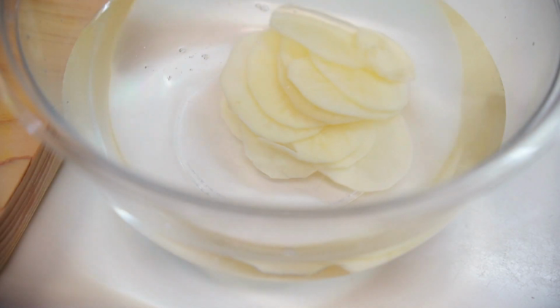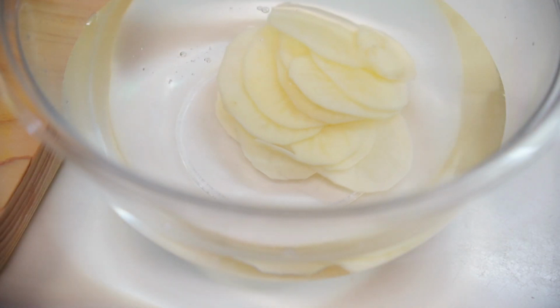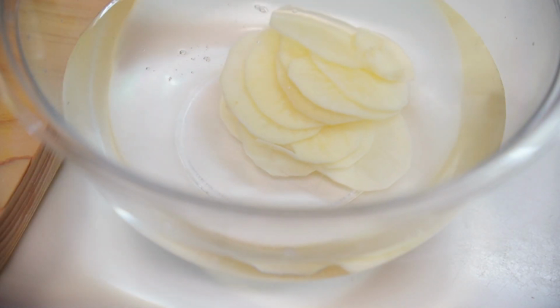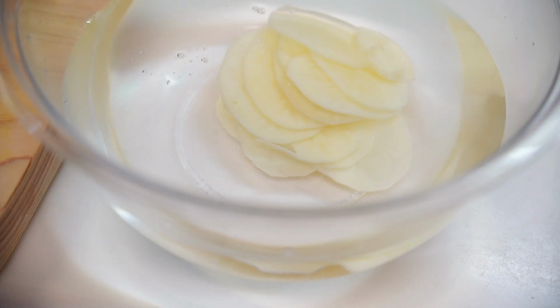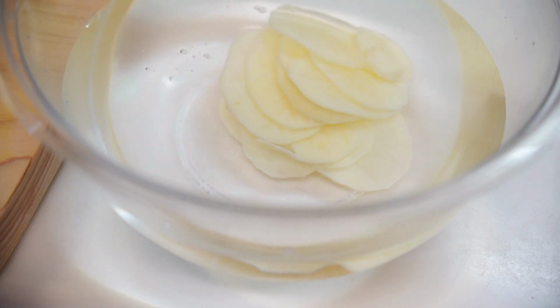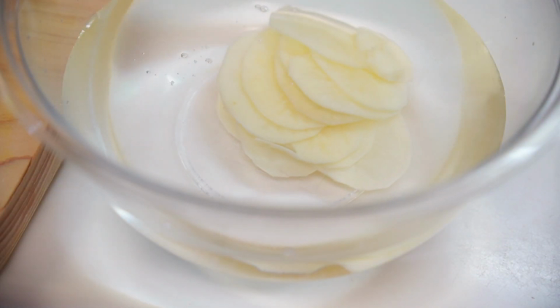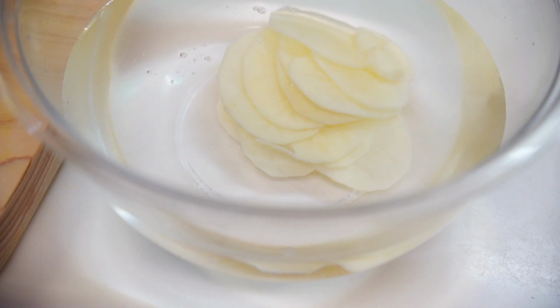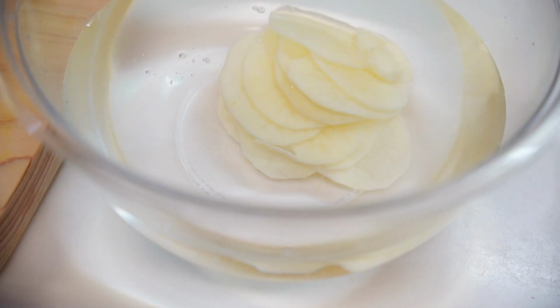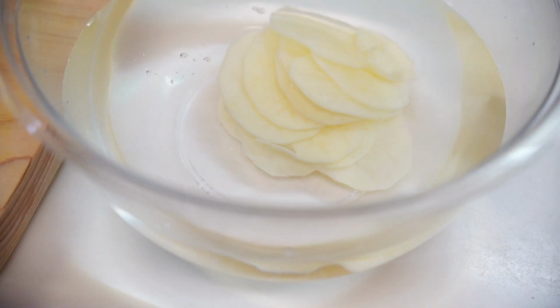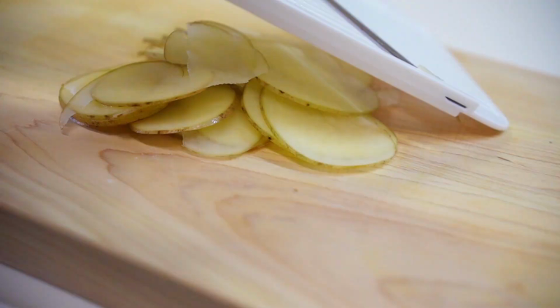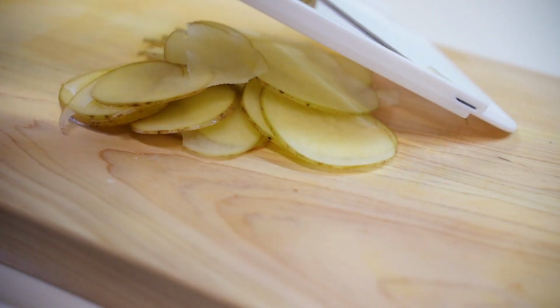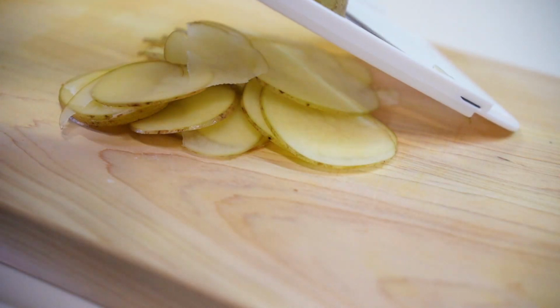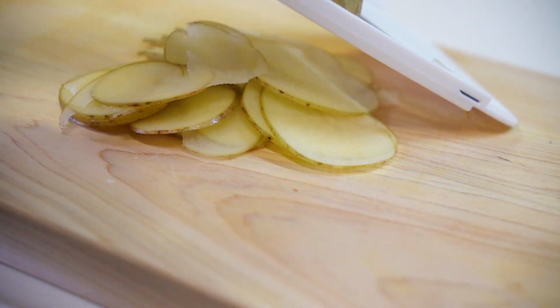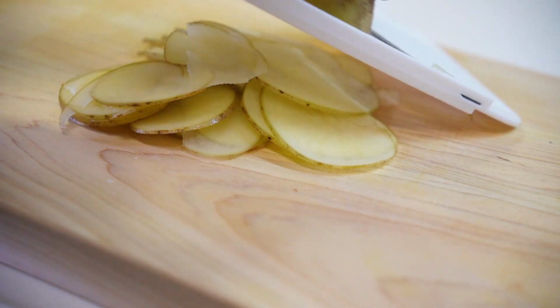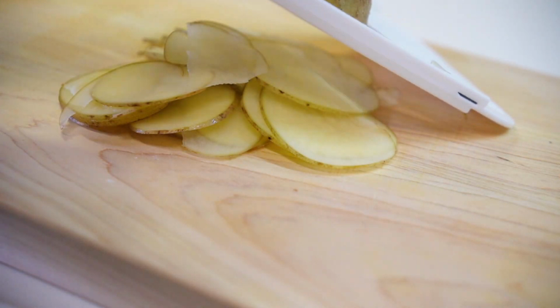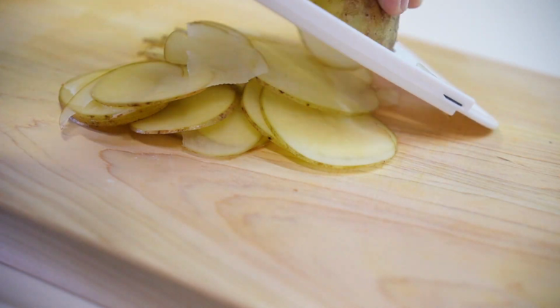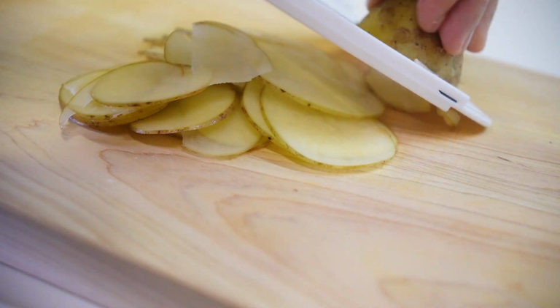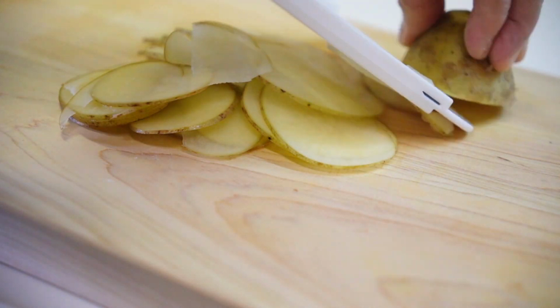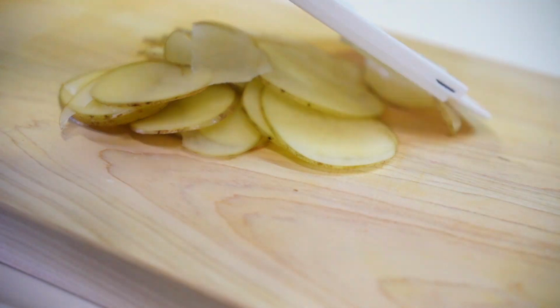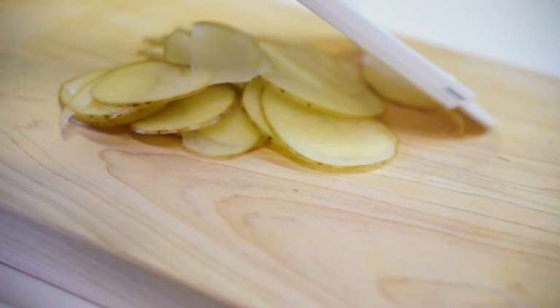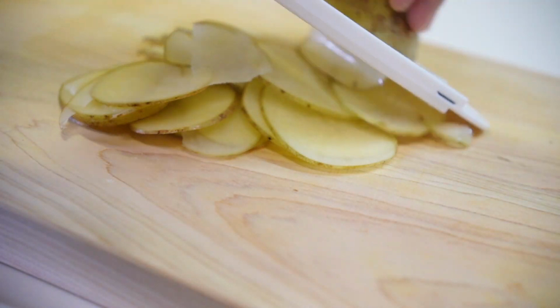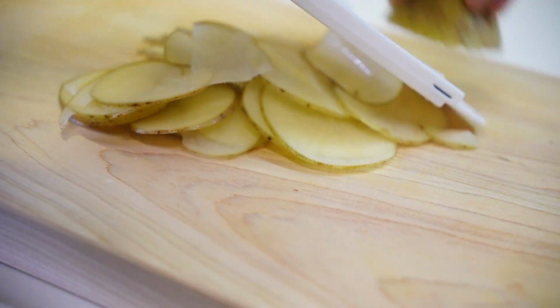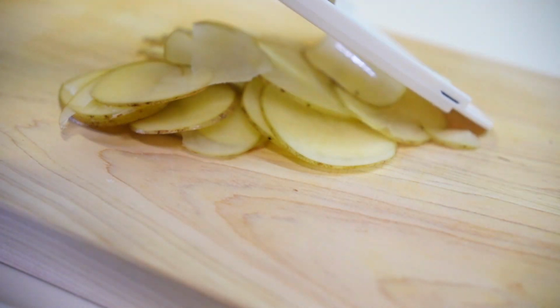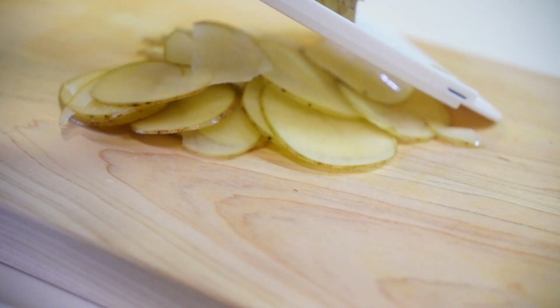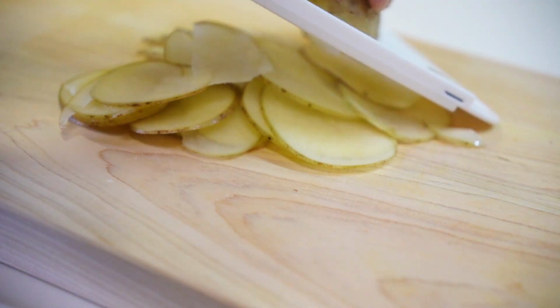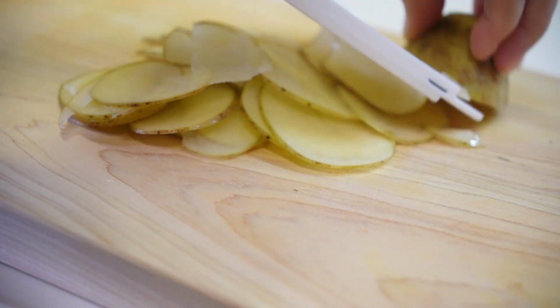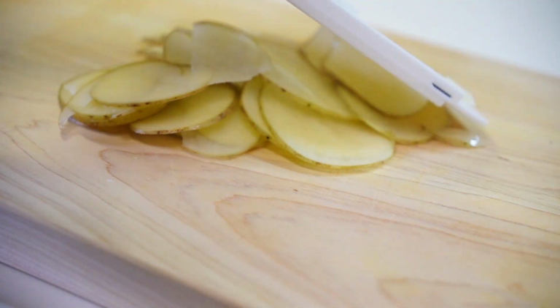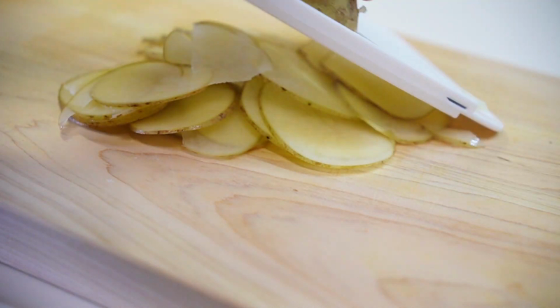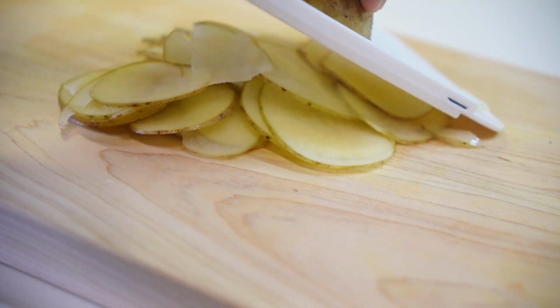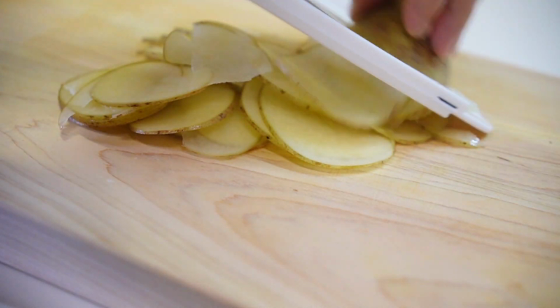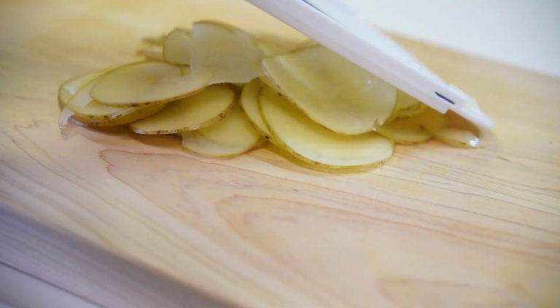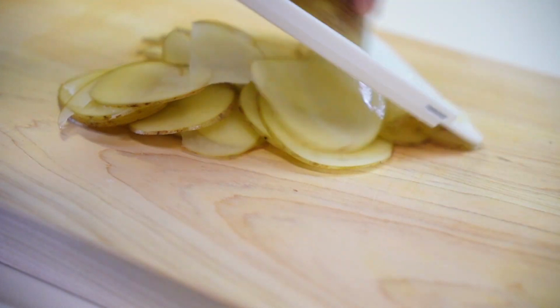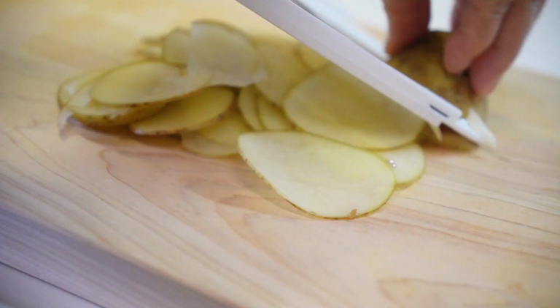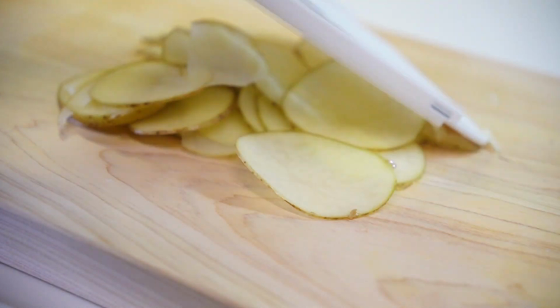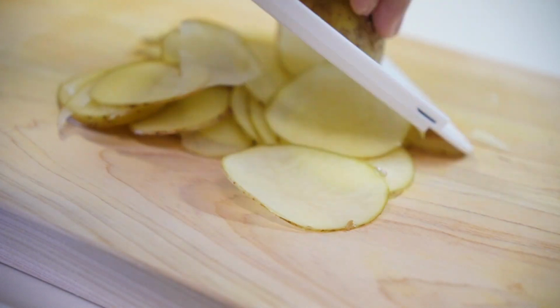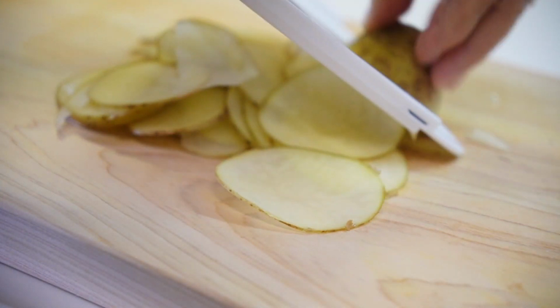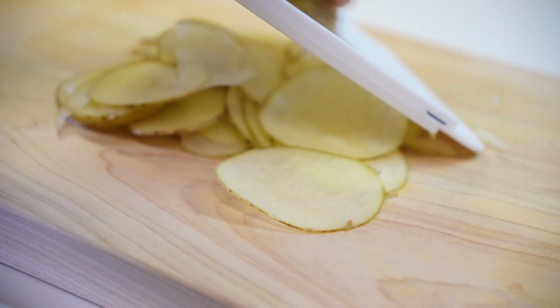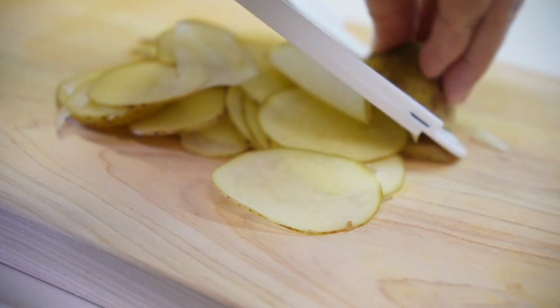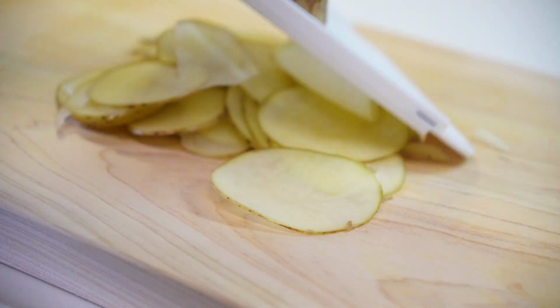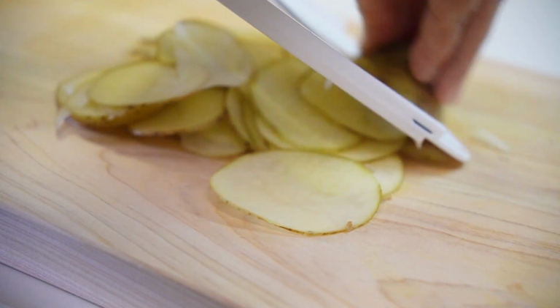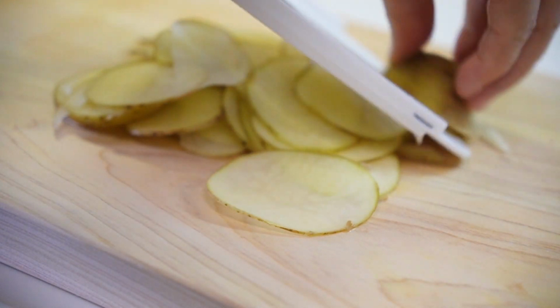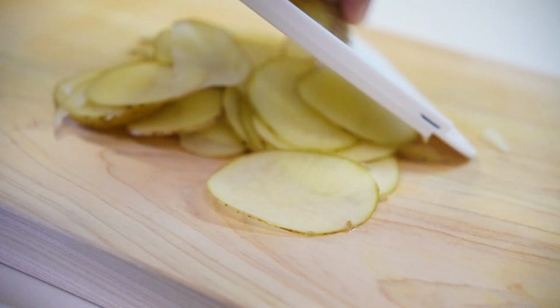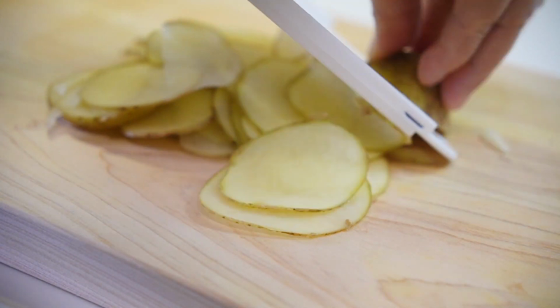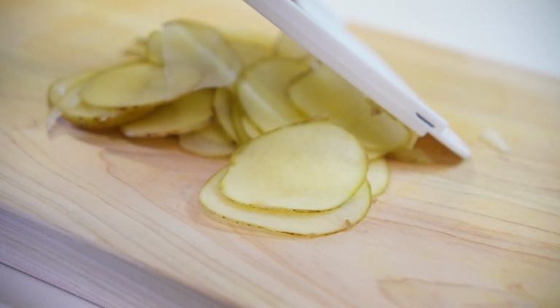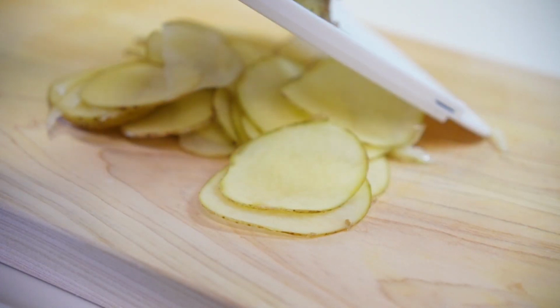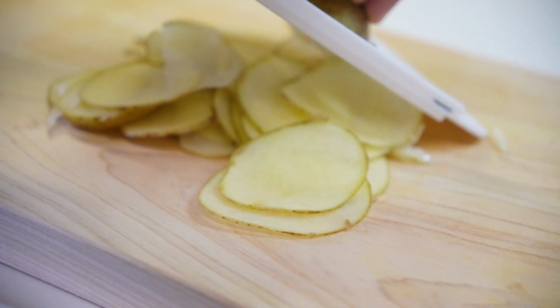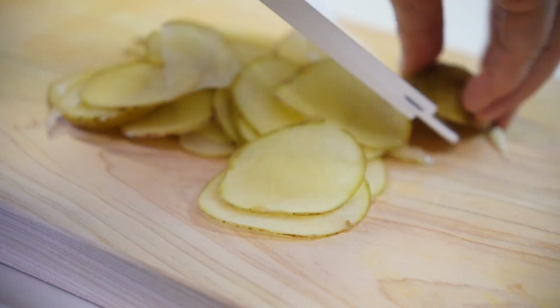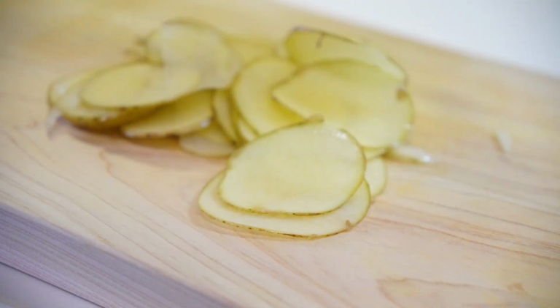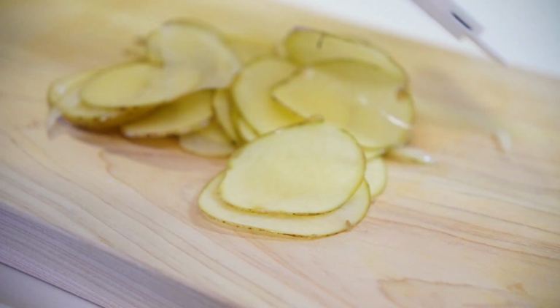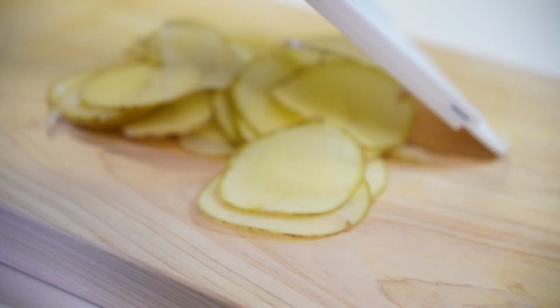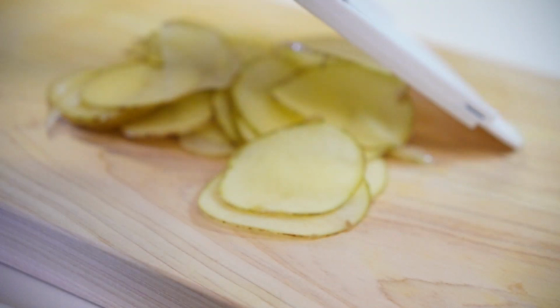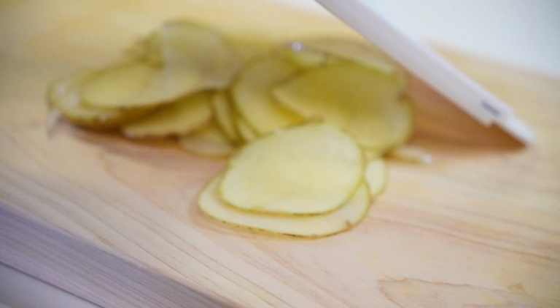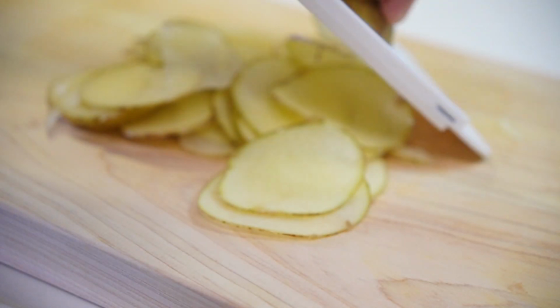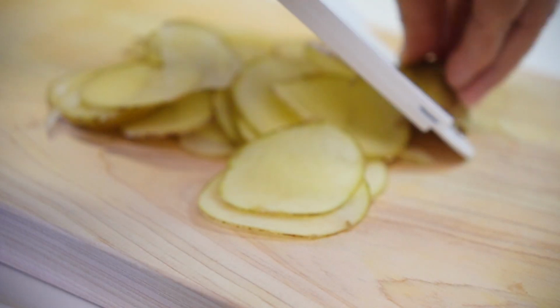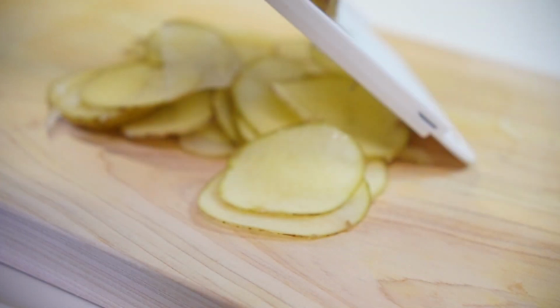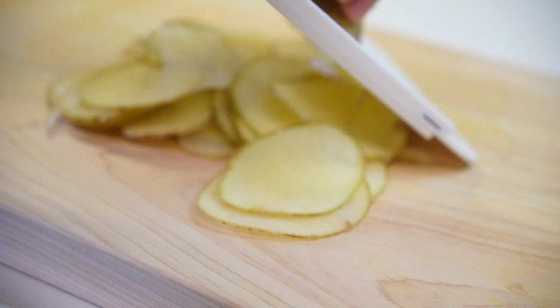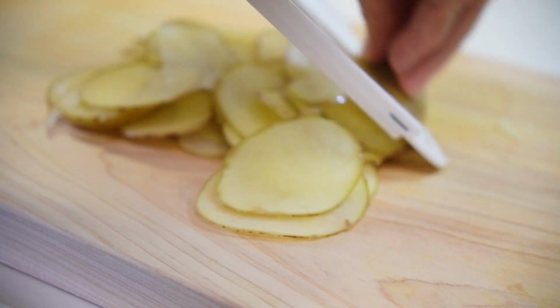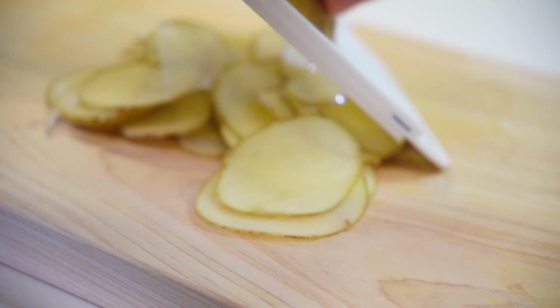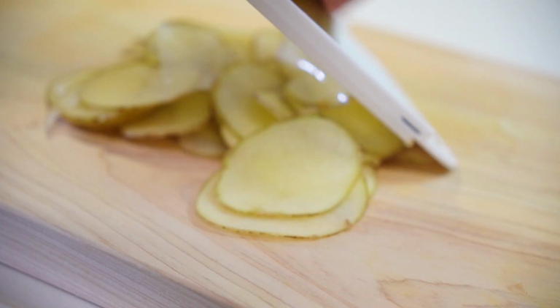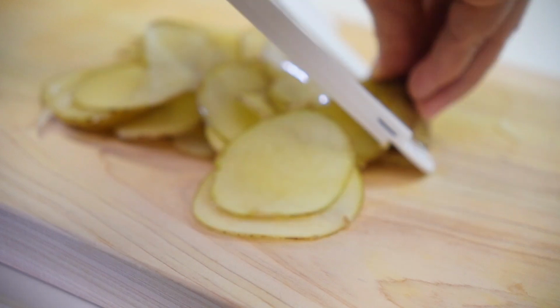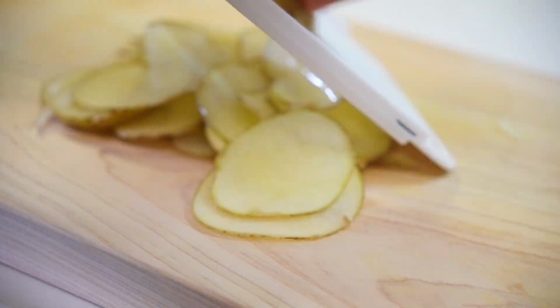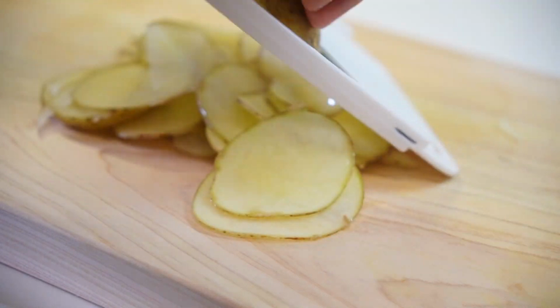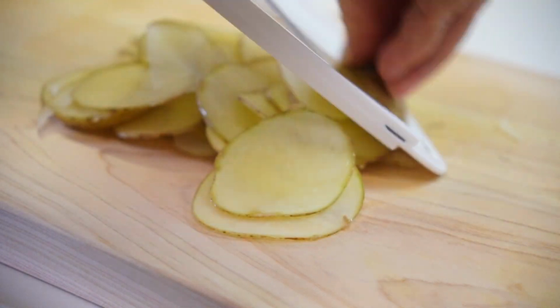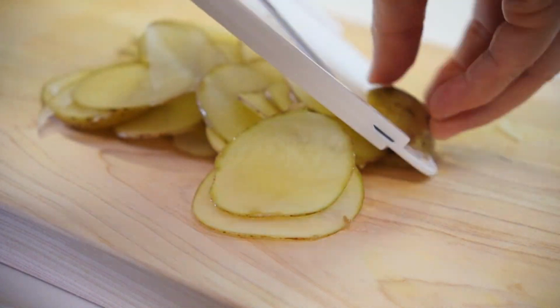I'm going to show you how to use a black and white one.